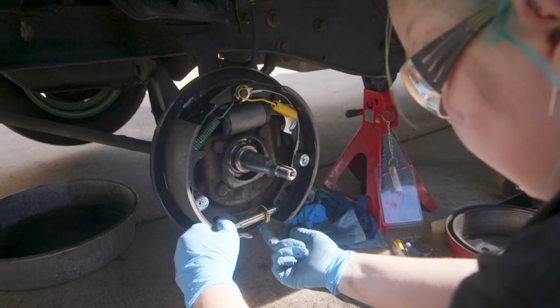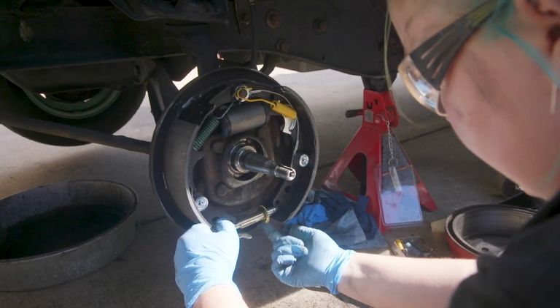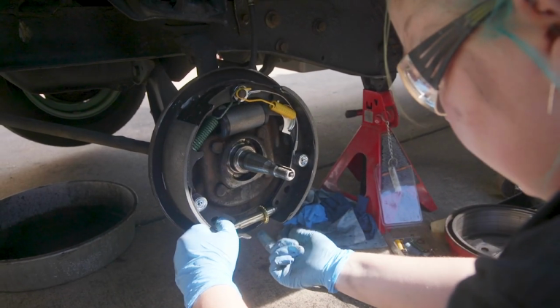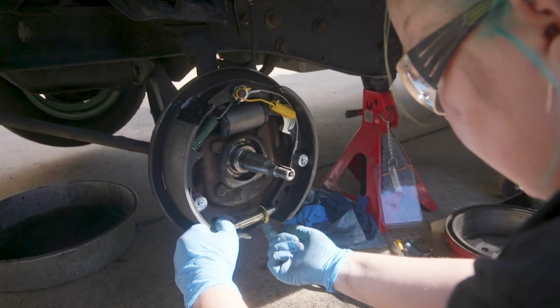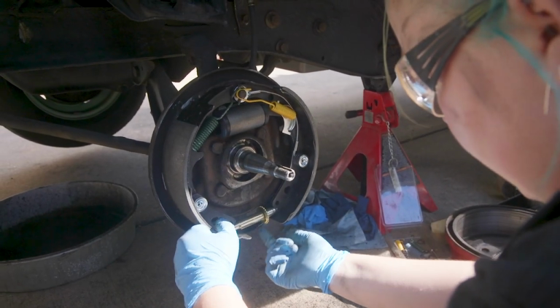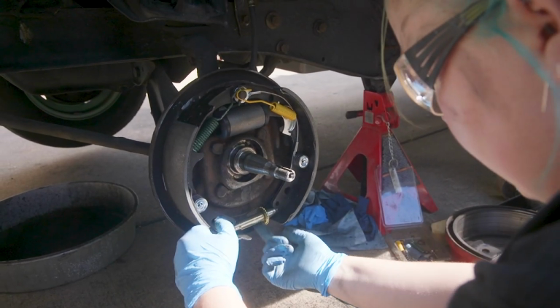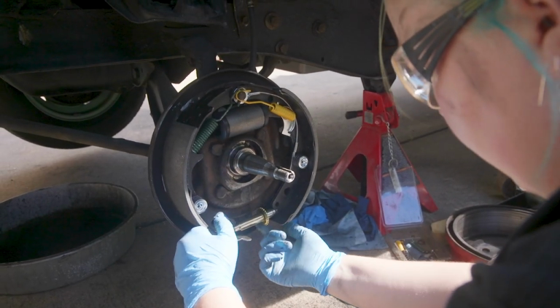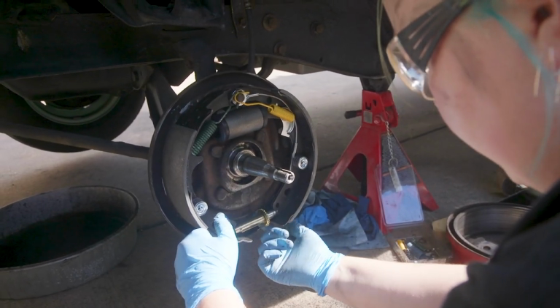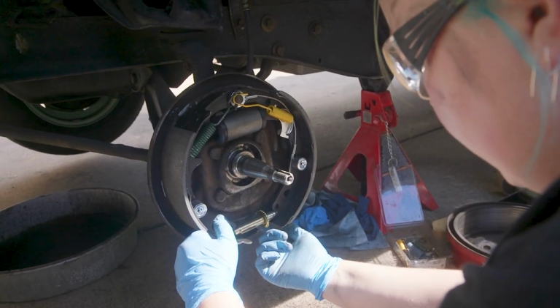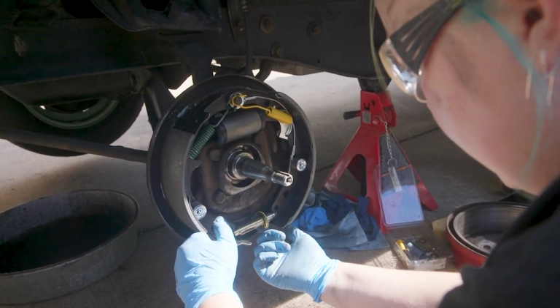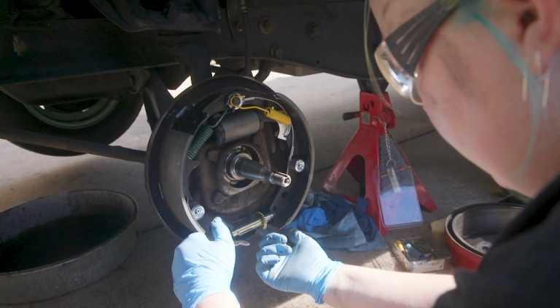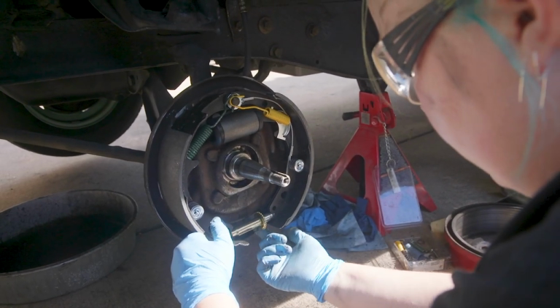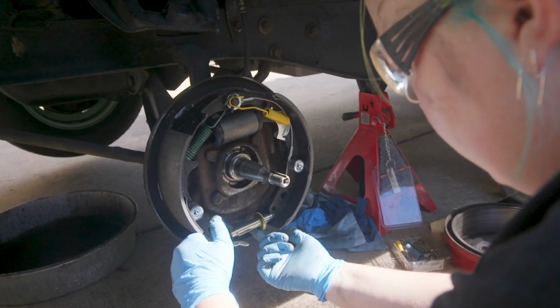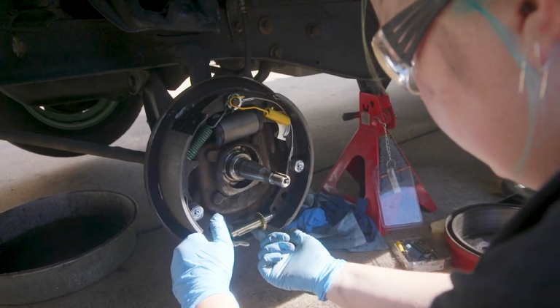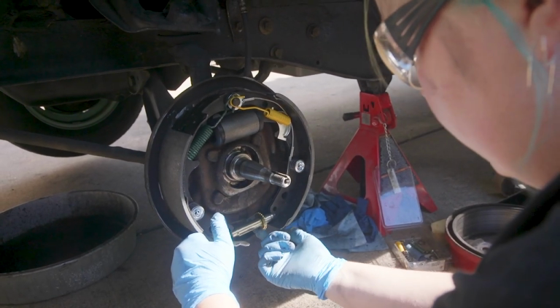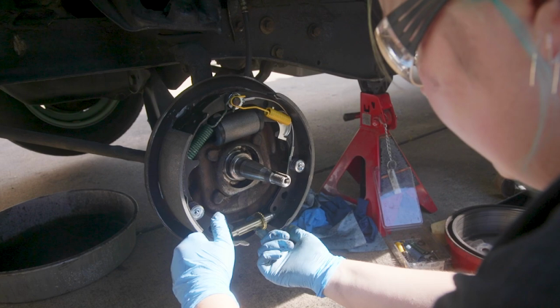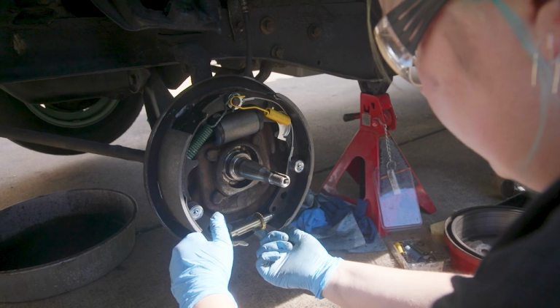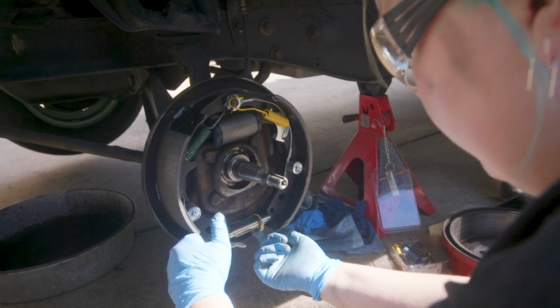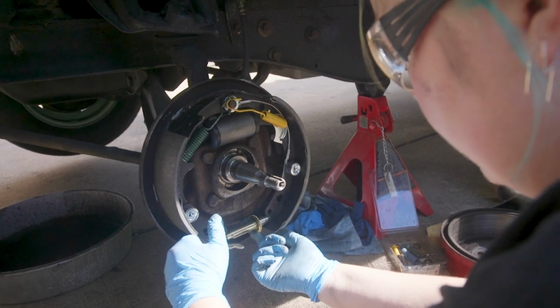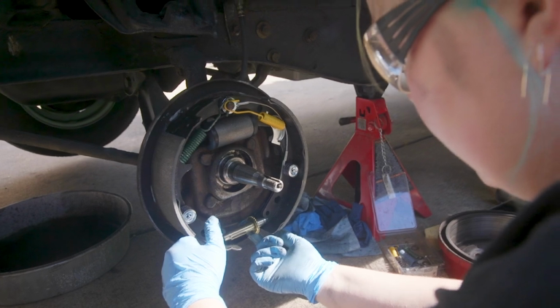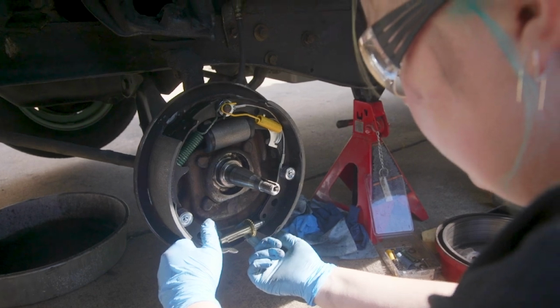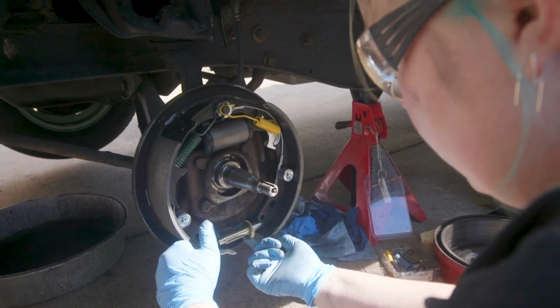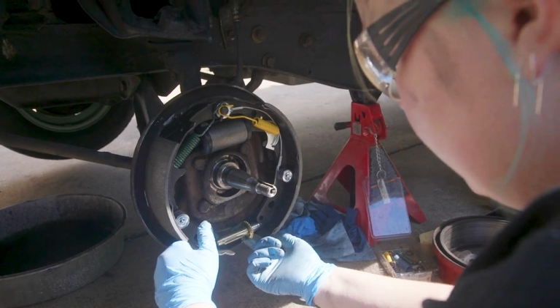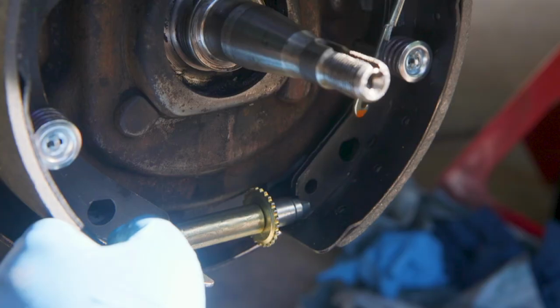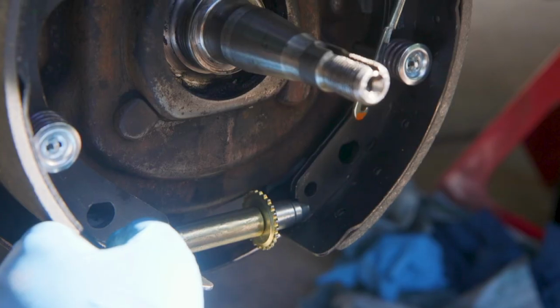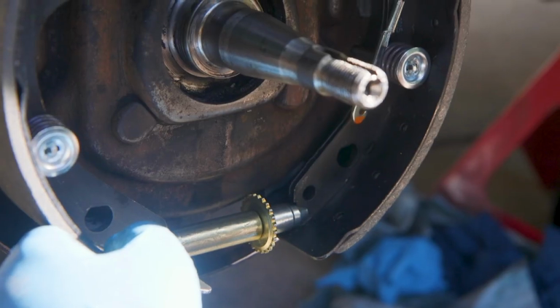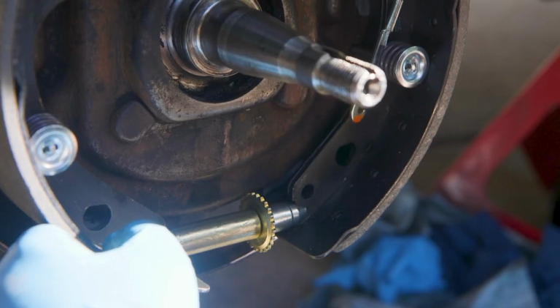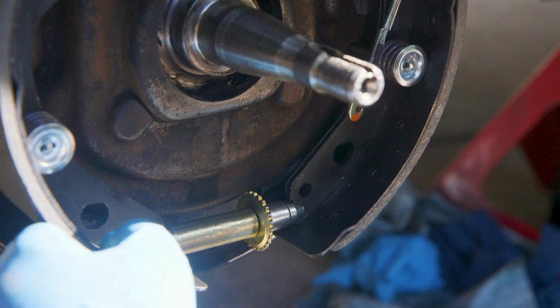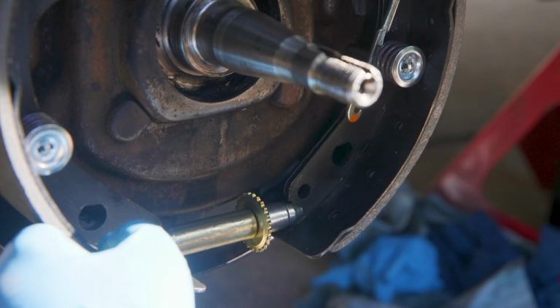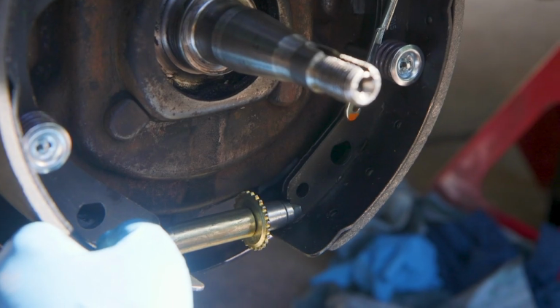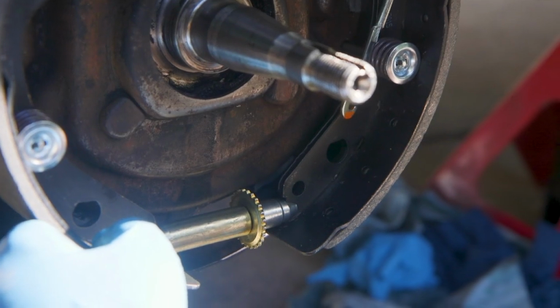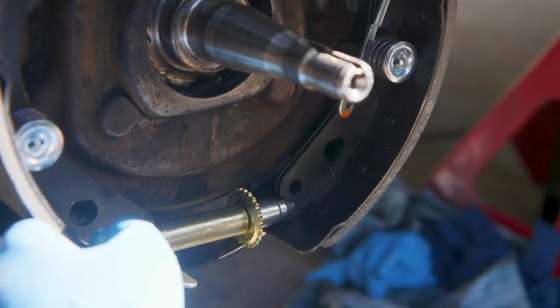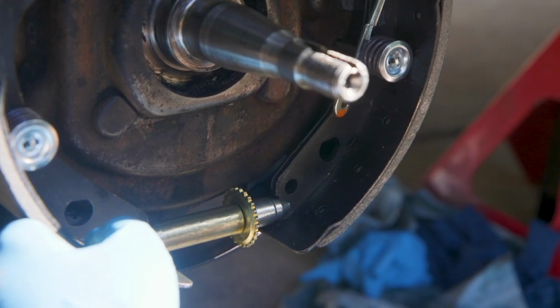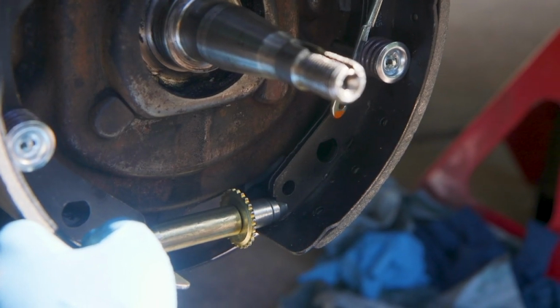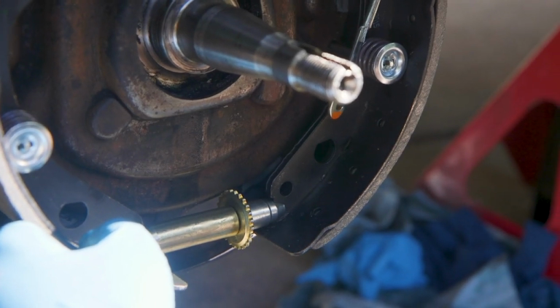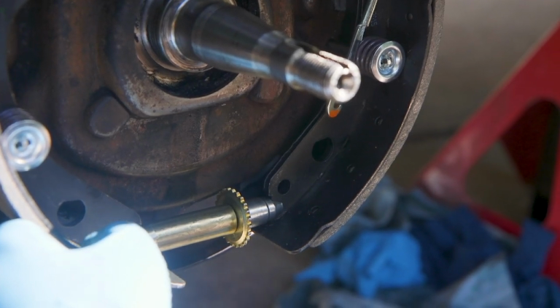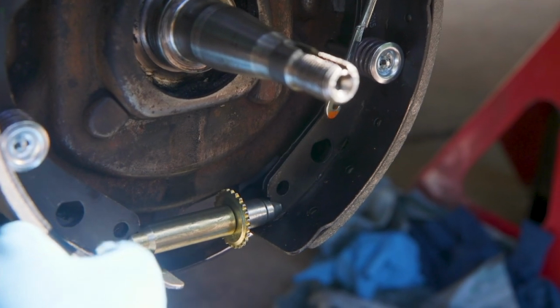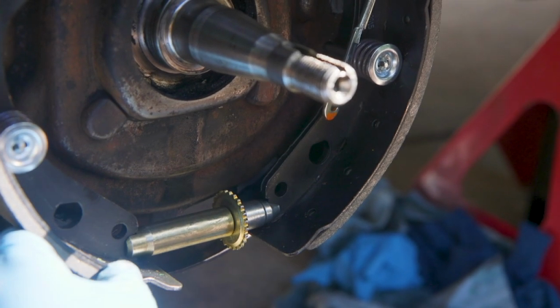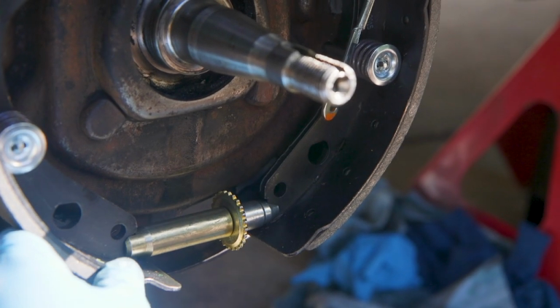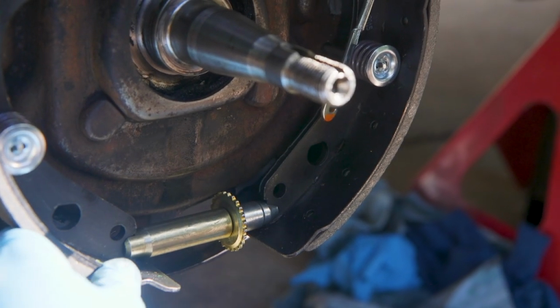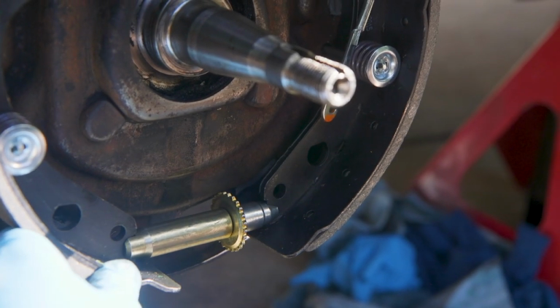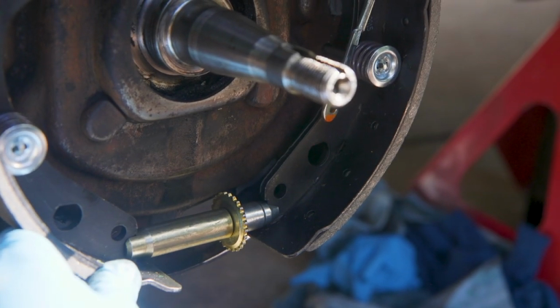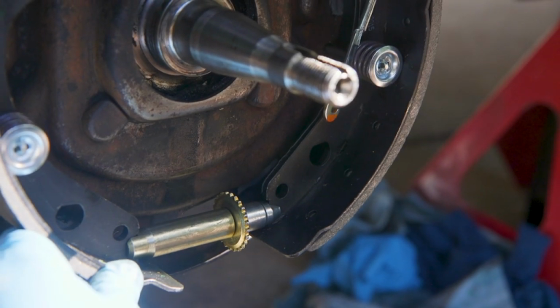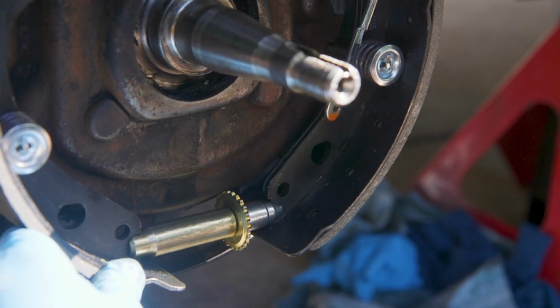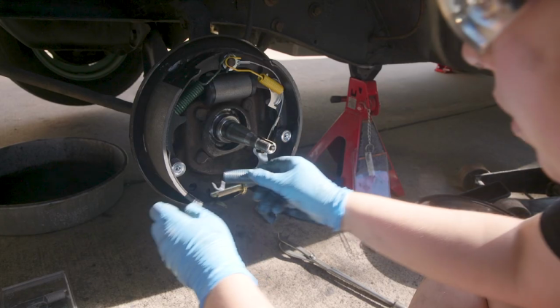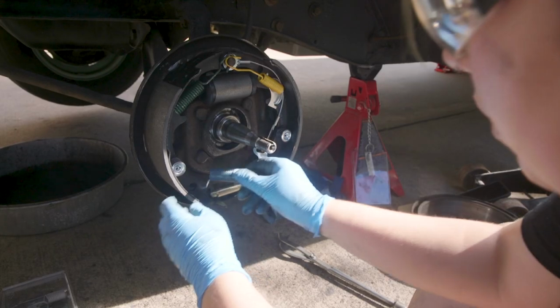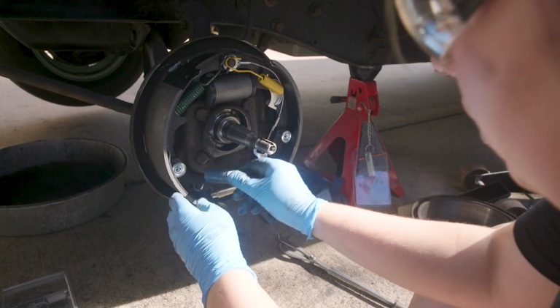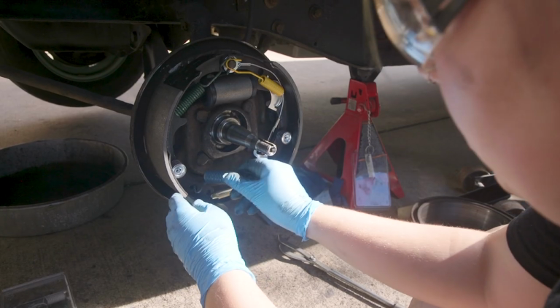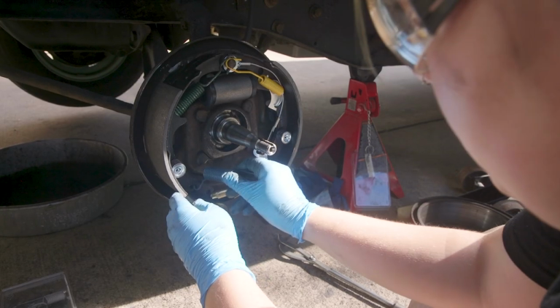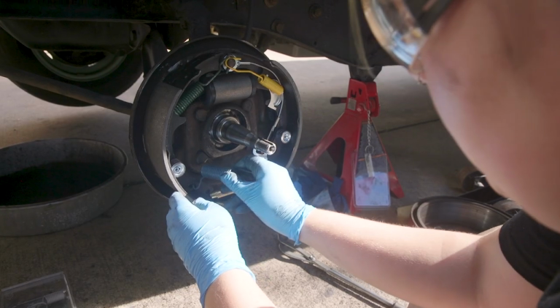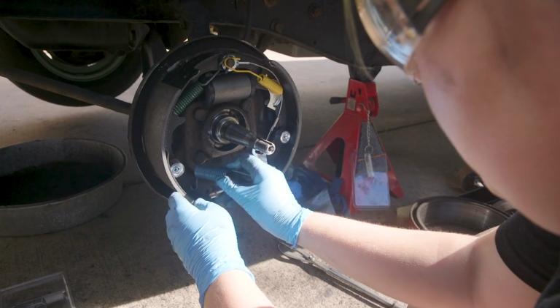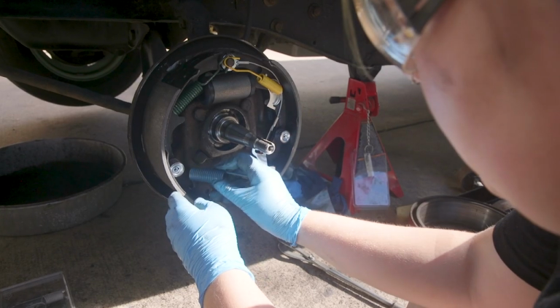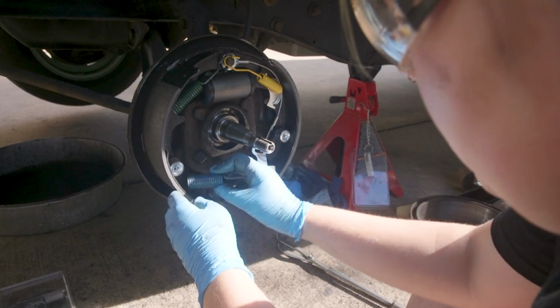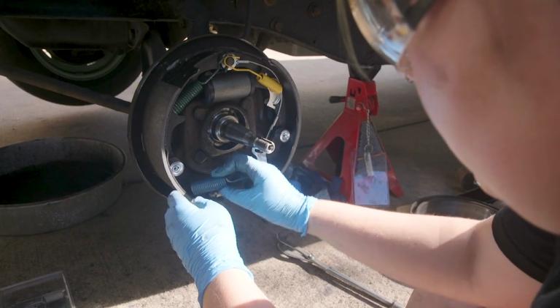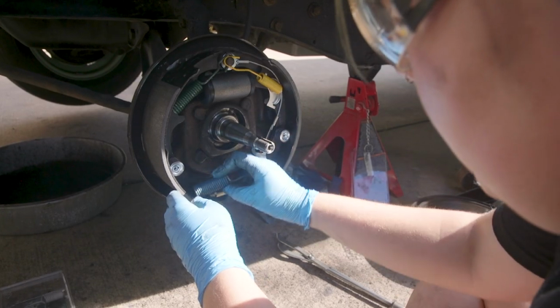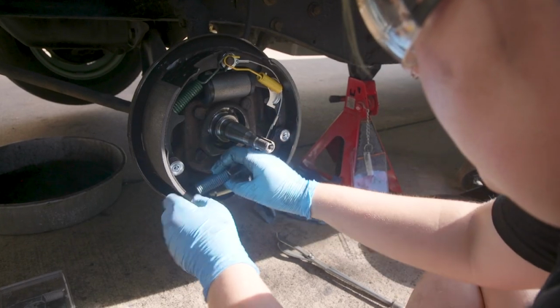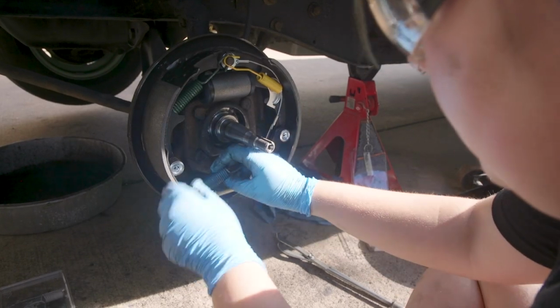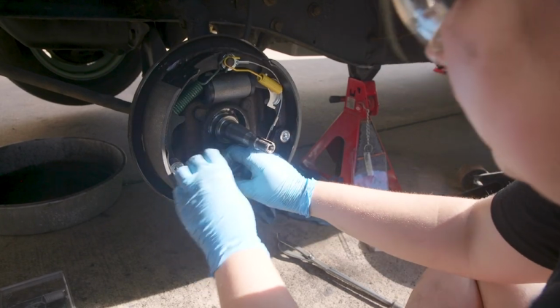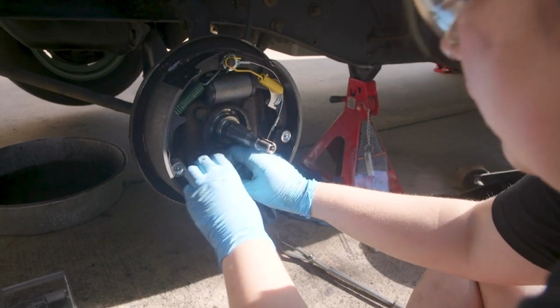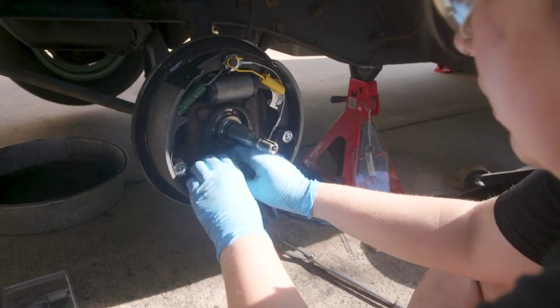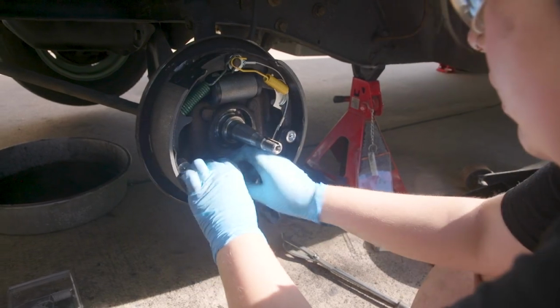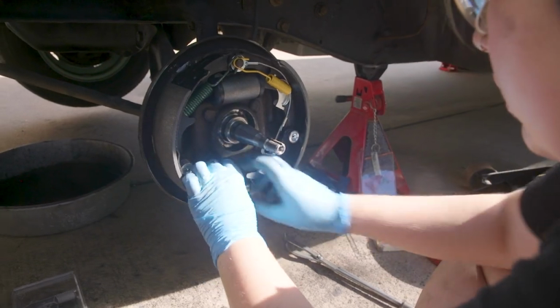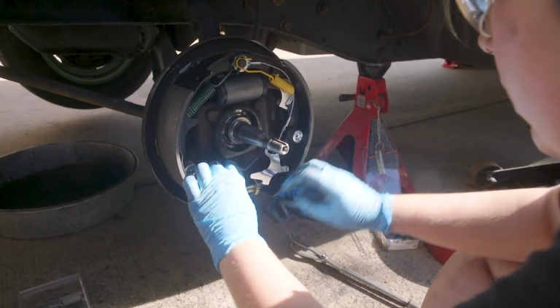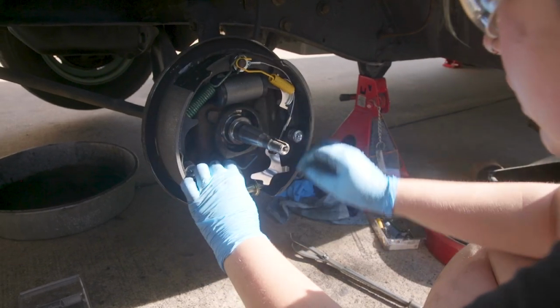This is lined up with this hole so that you can adjust it from outside.